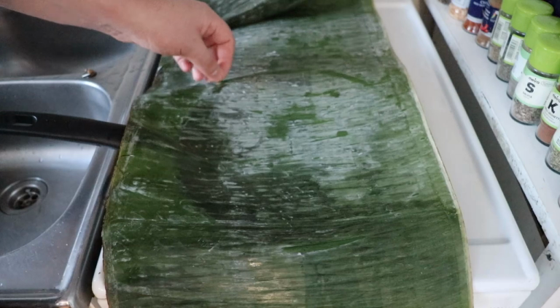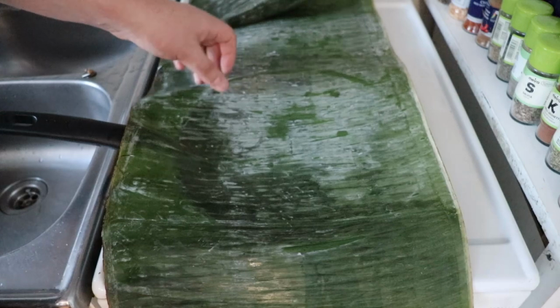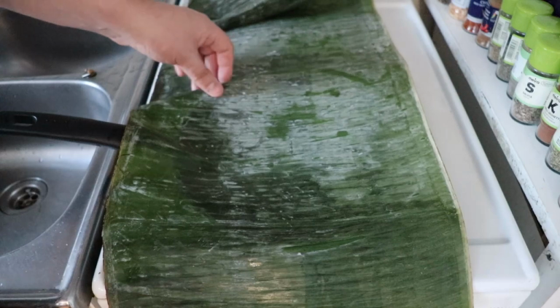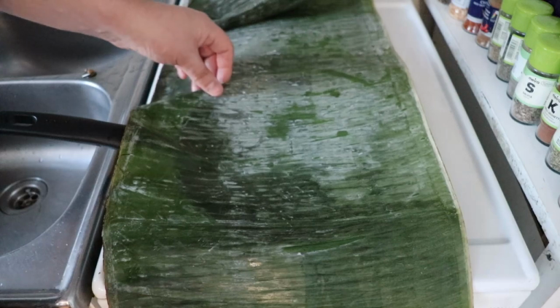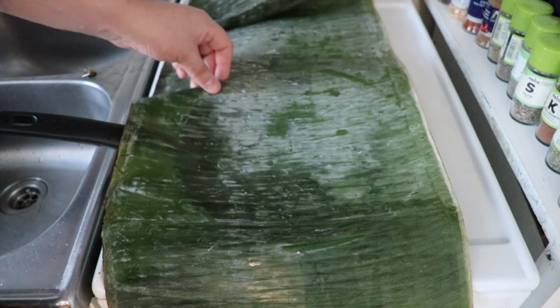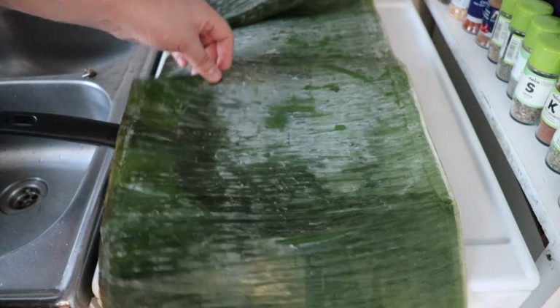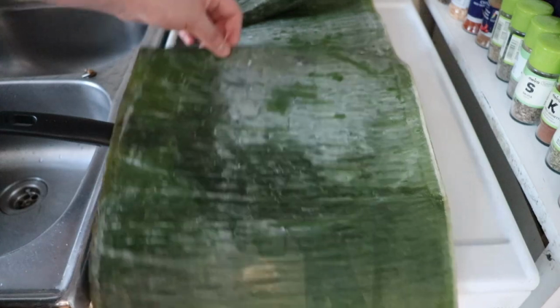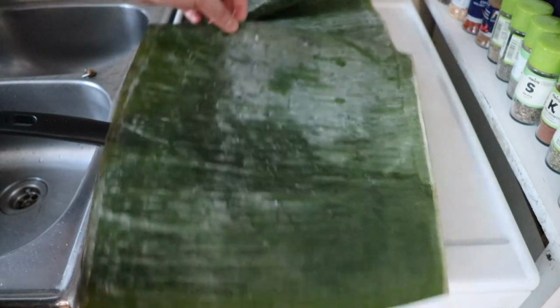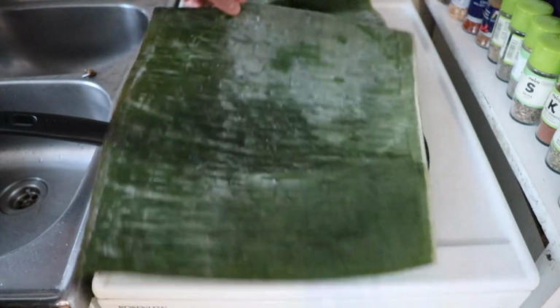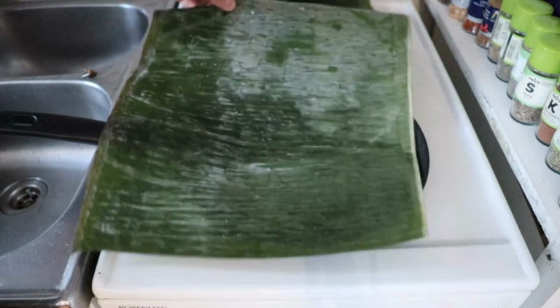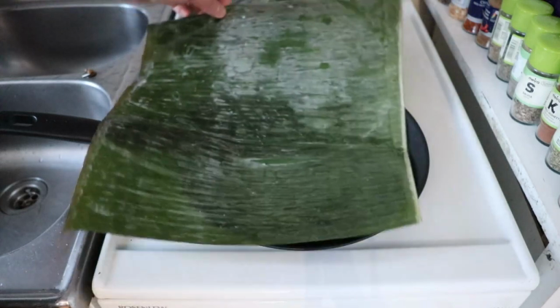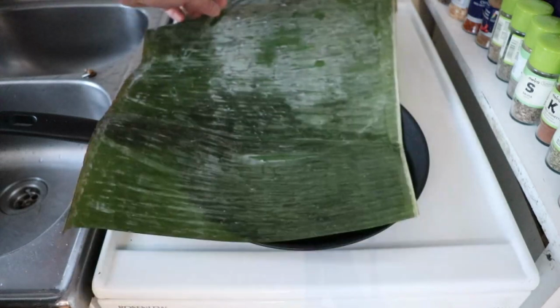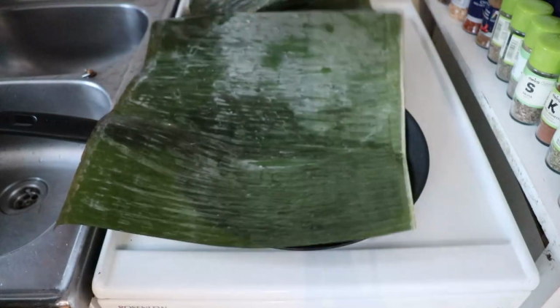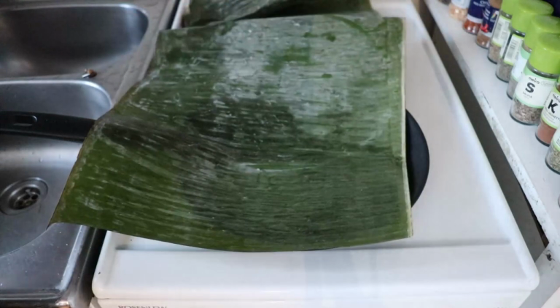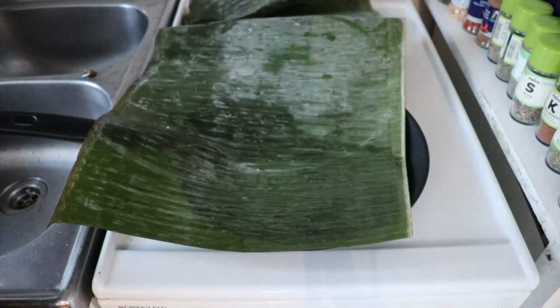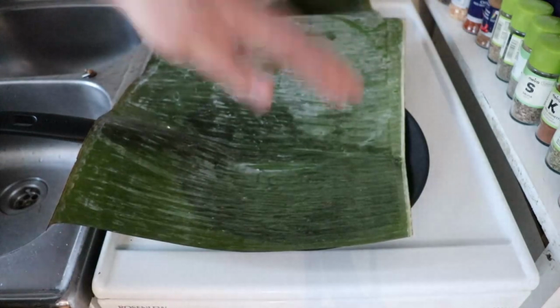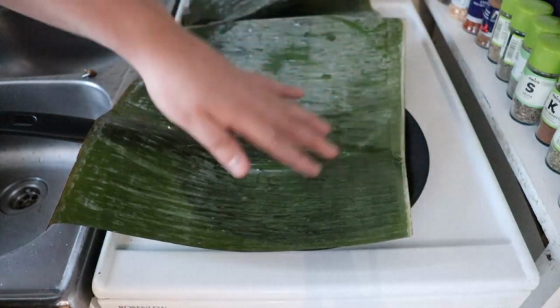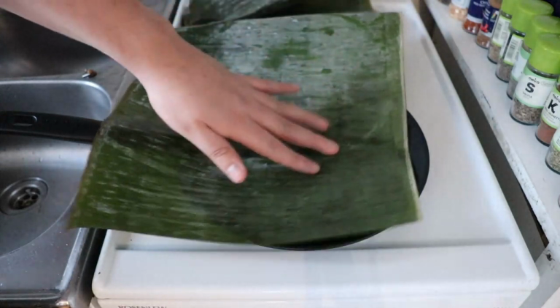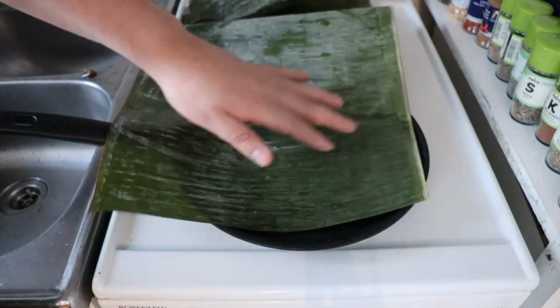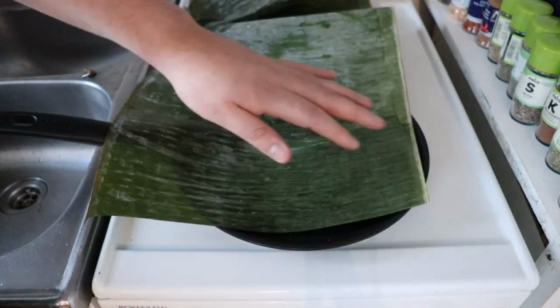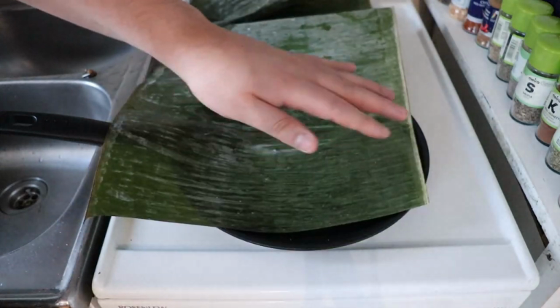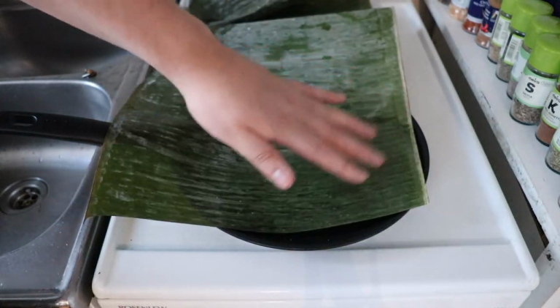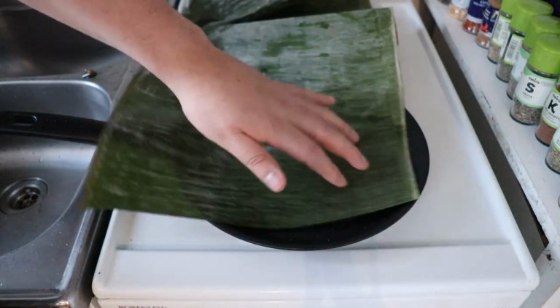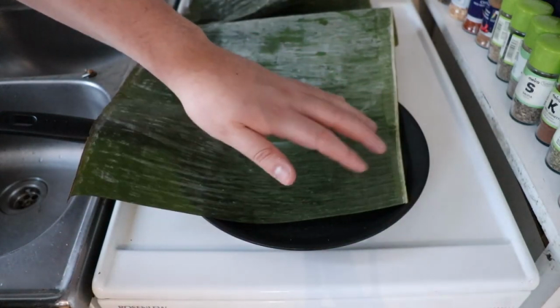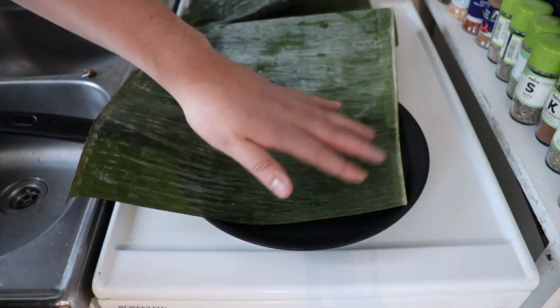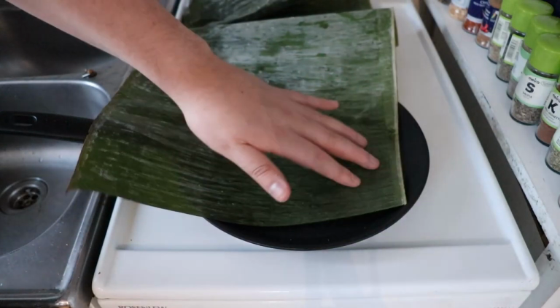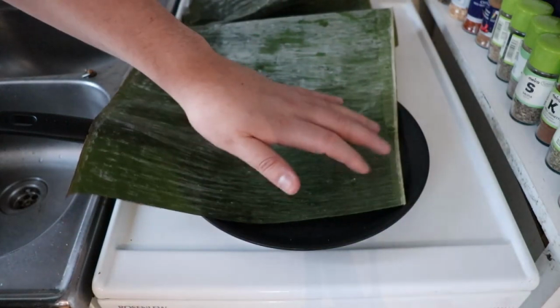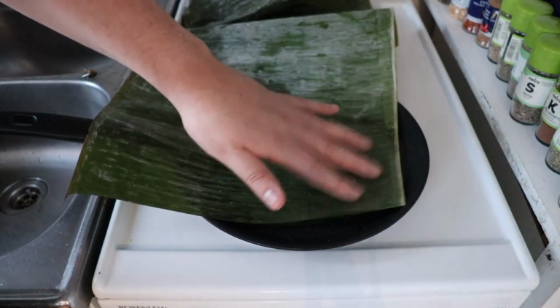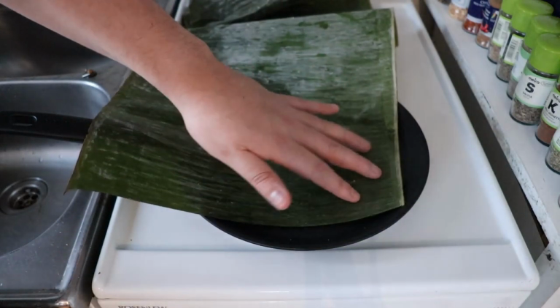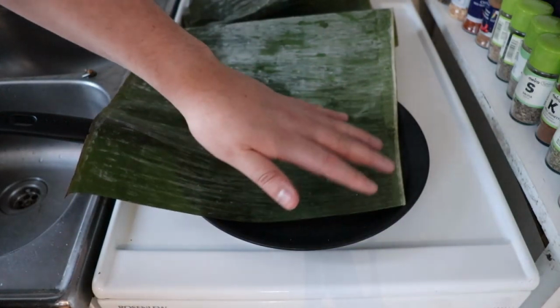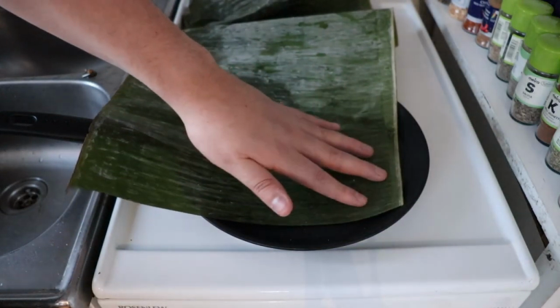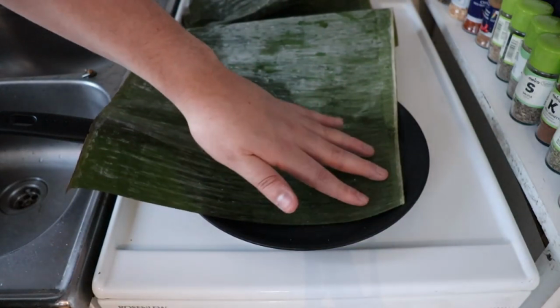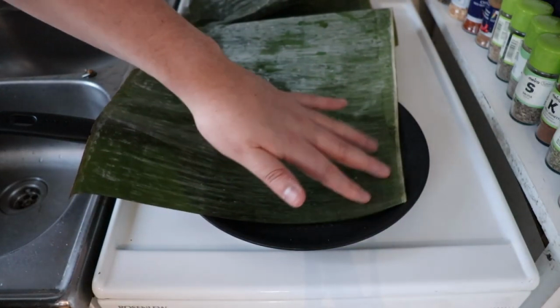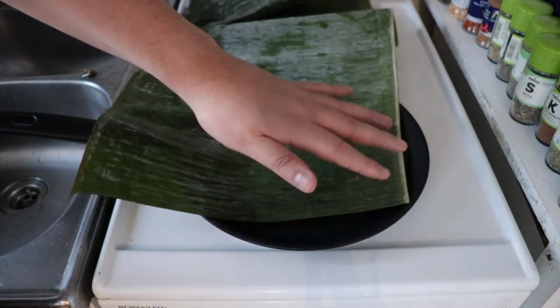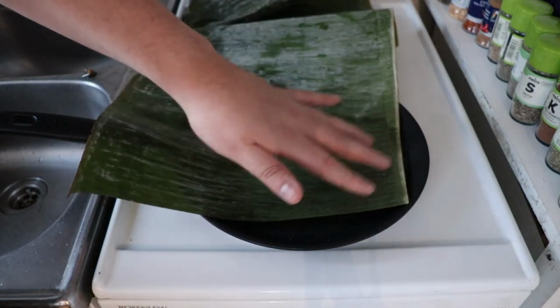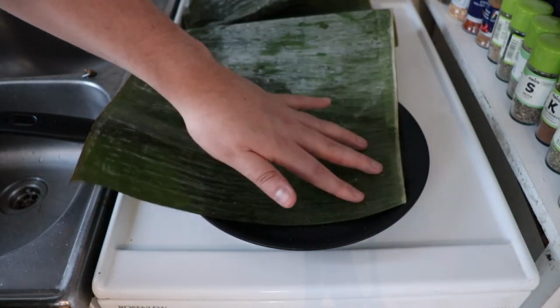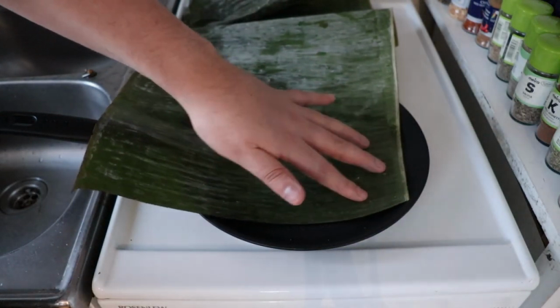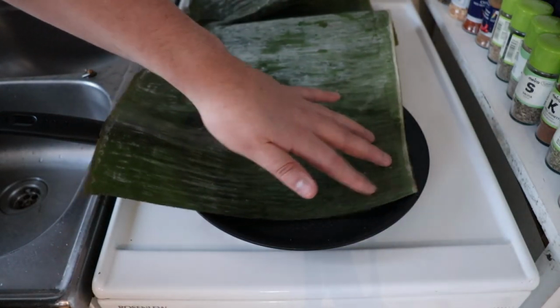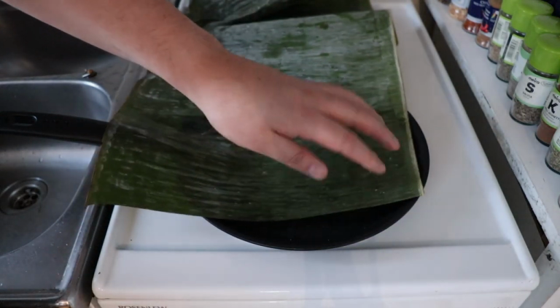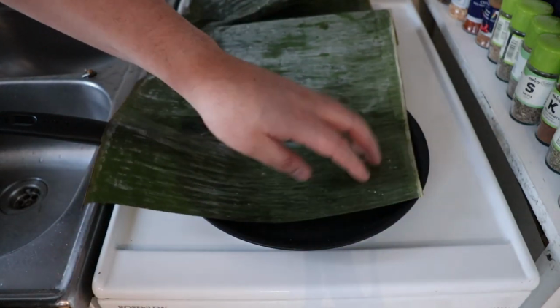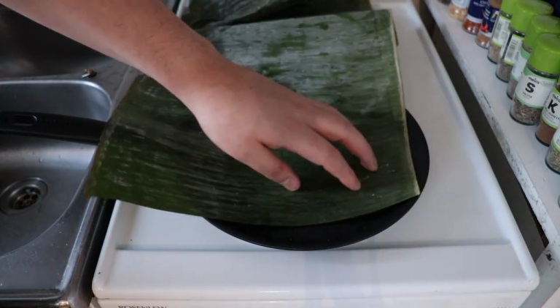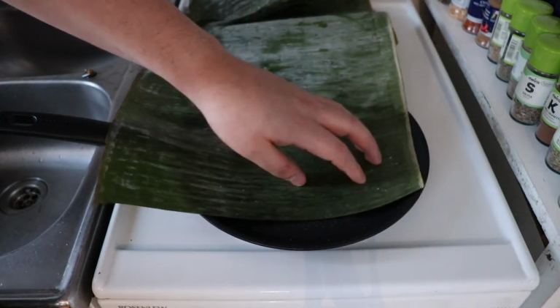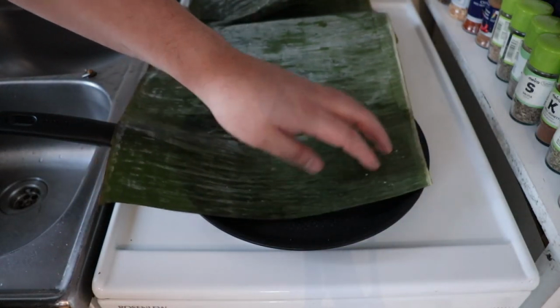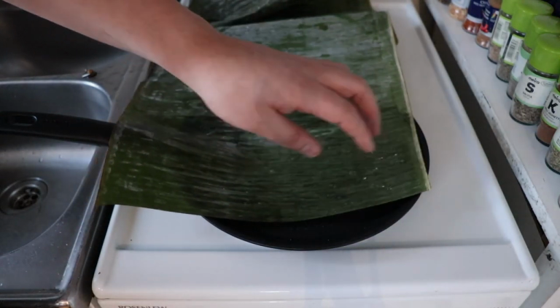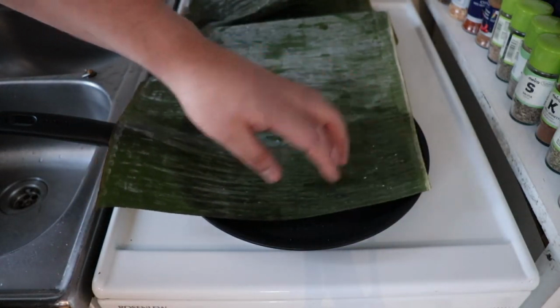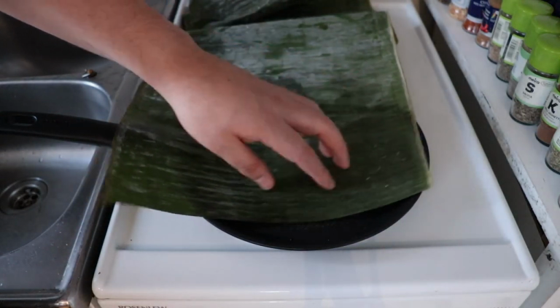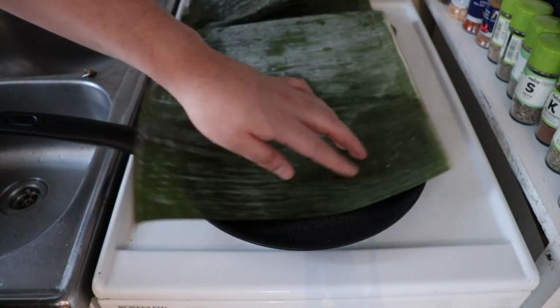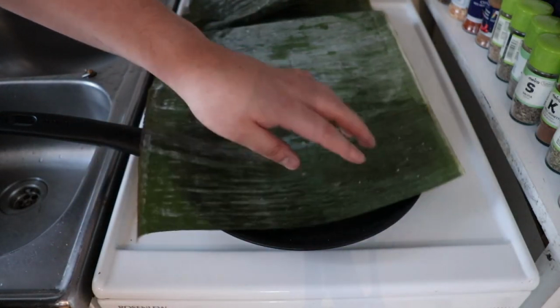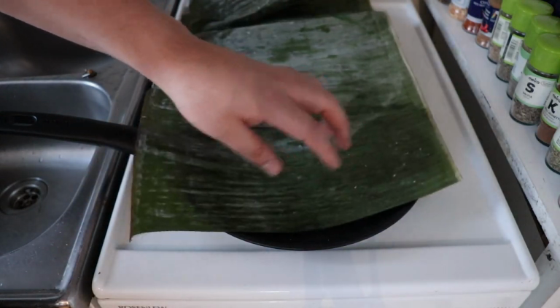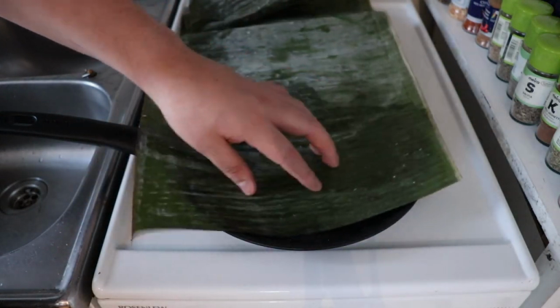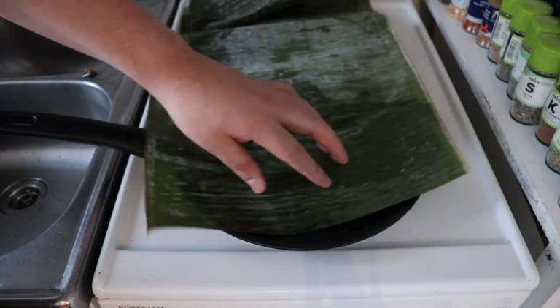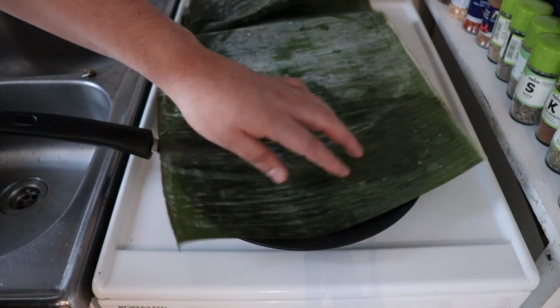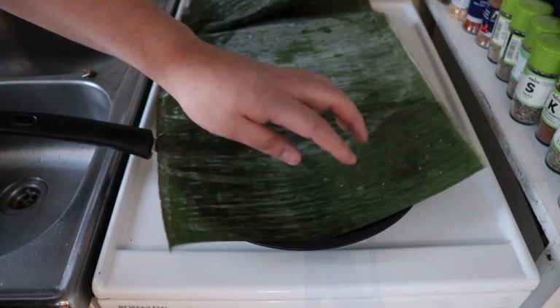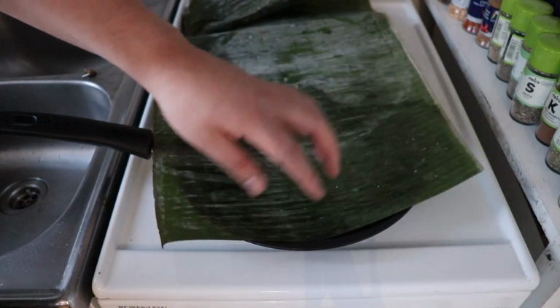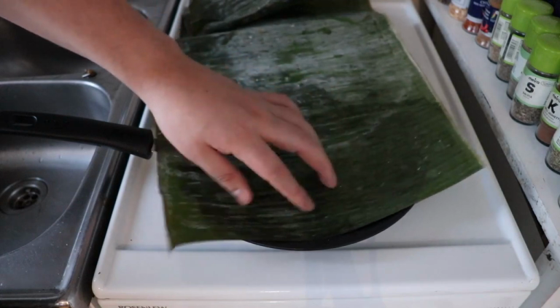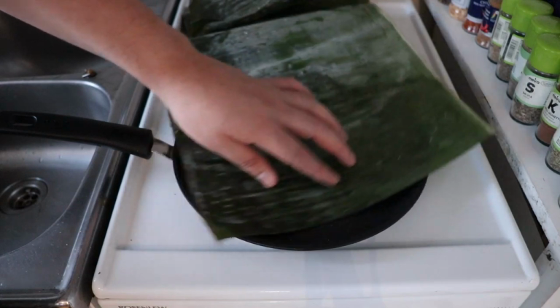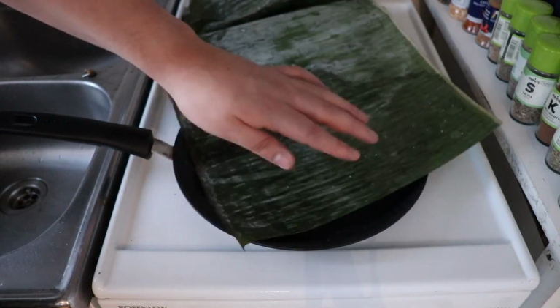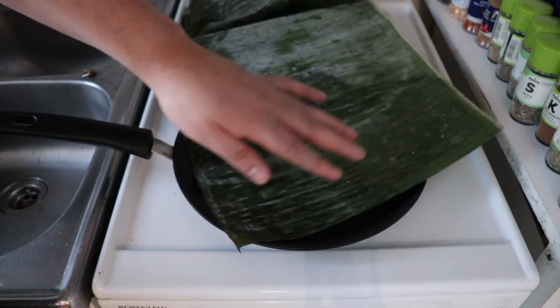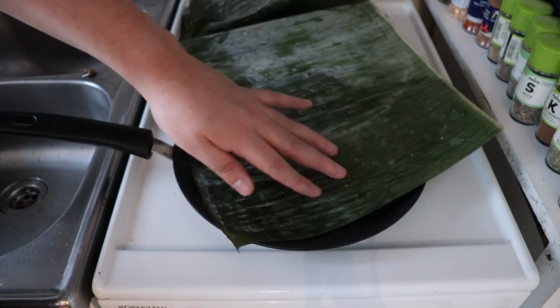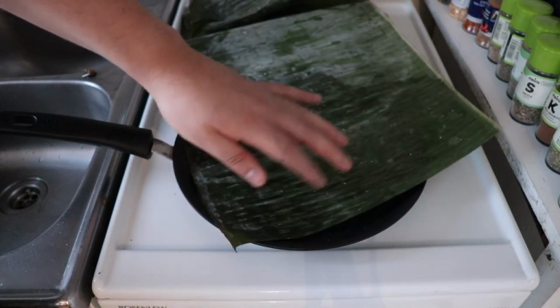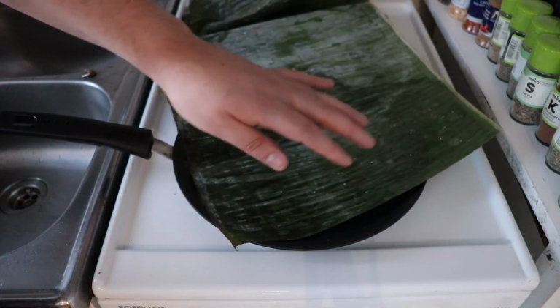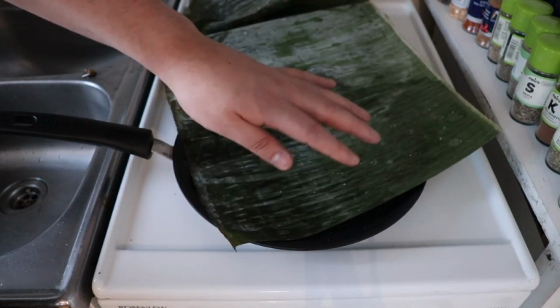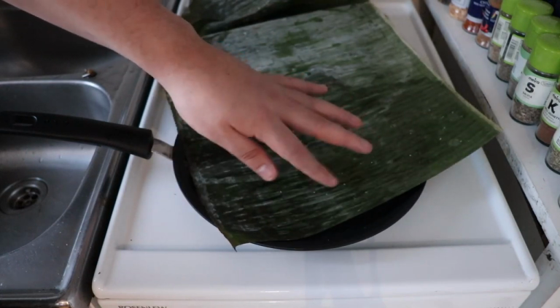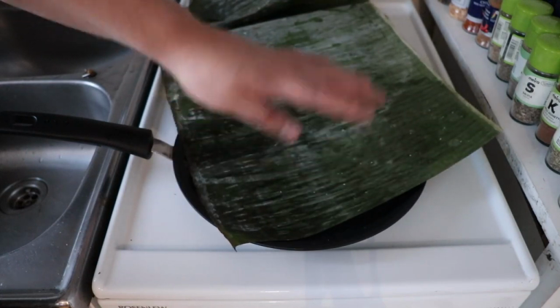Welcome to another episode of Mexican in the Kitchen. This time I'm making a very simple, very easy version of barbacoa.